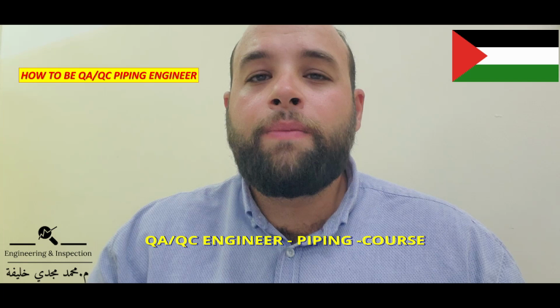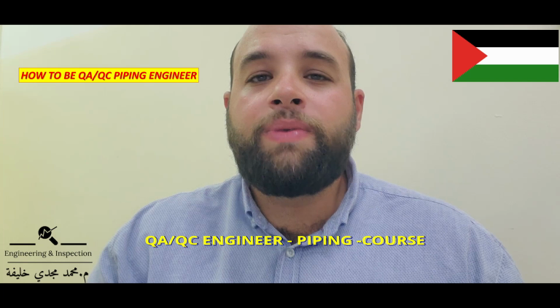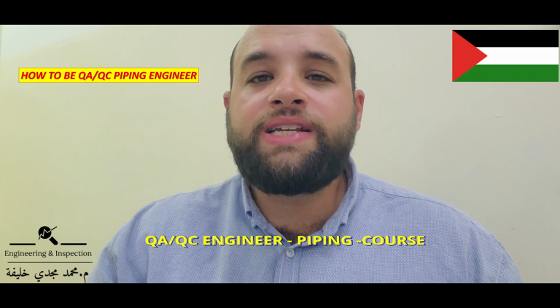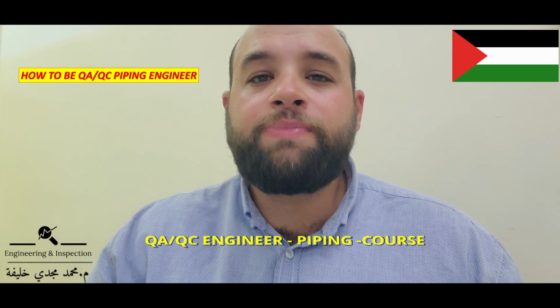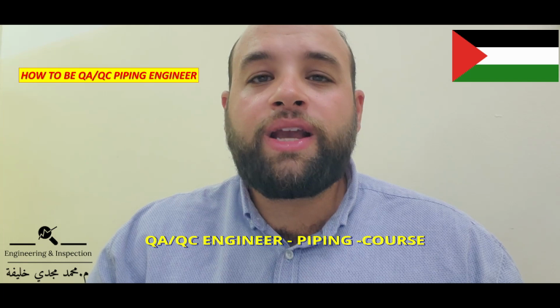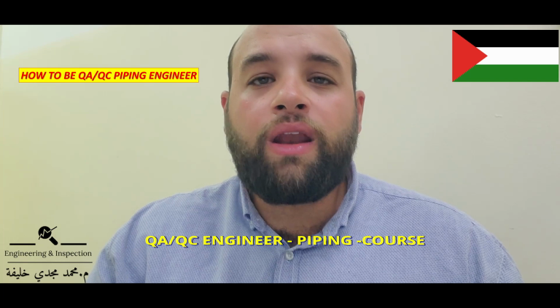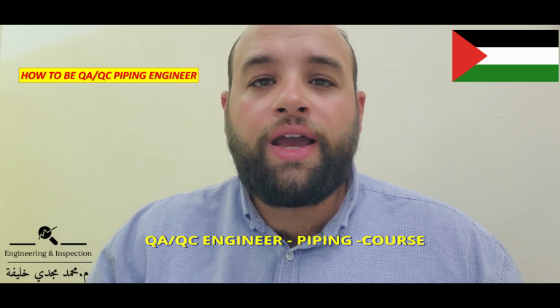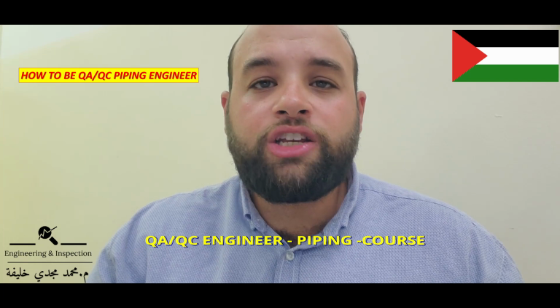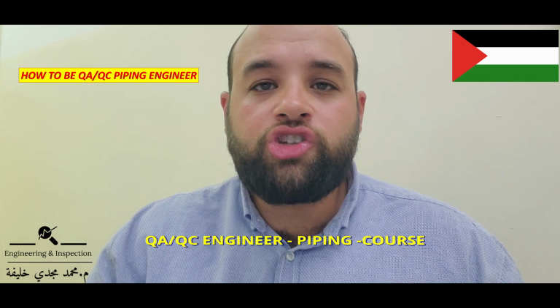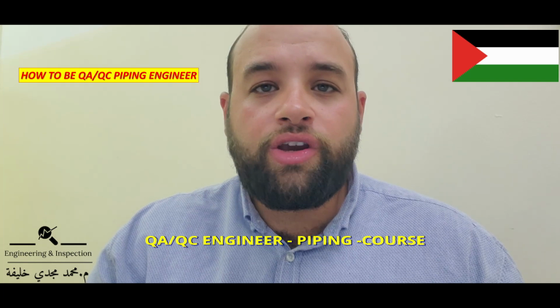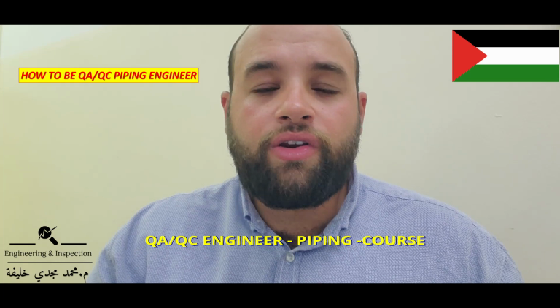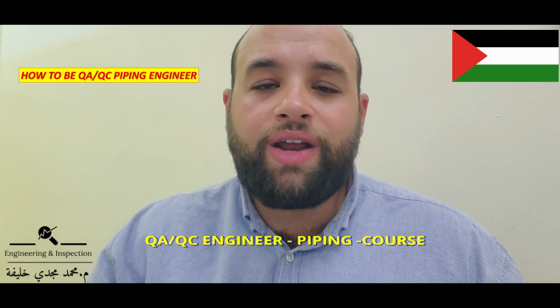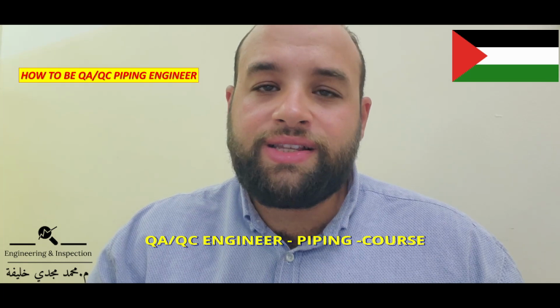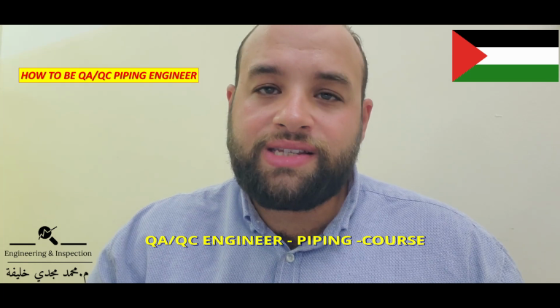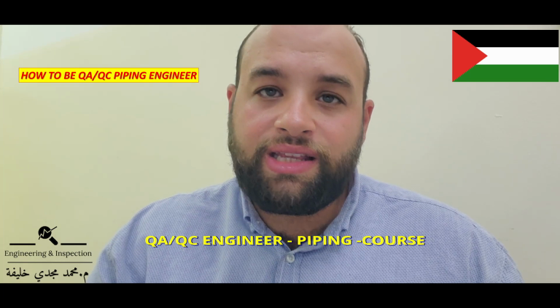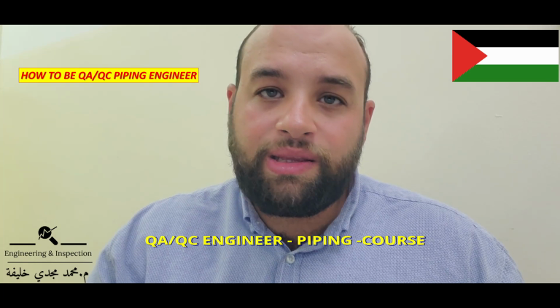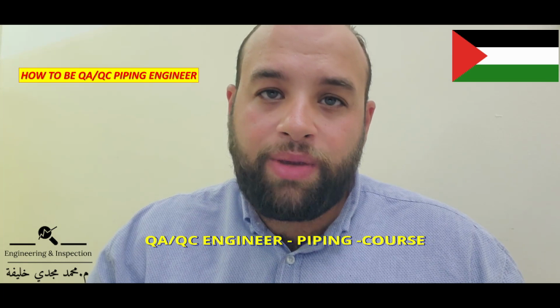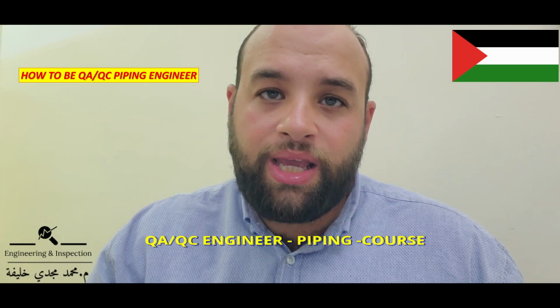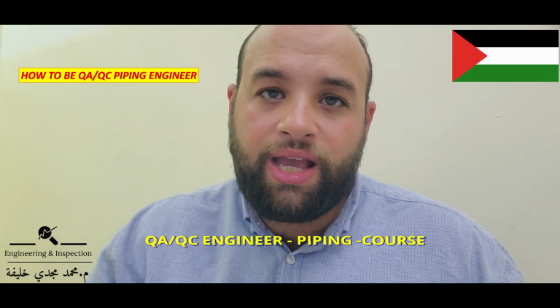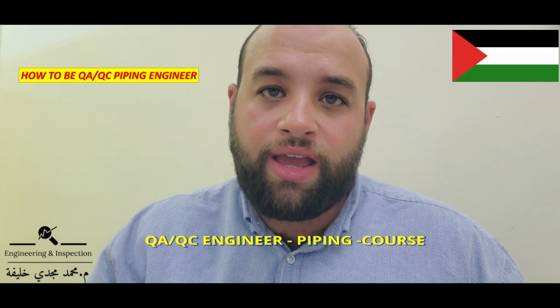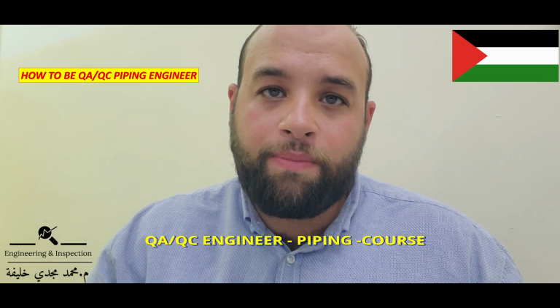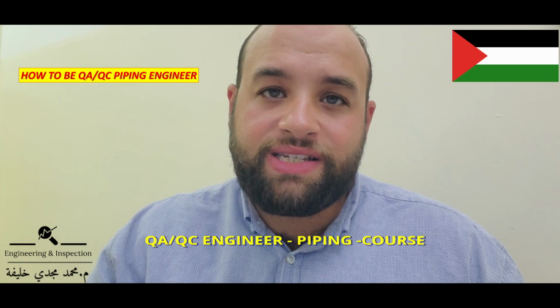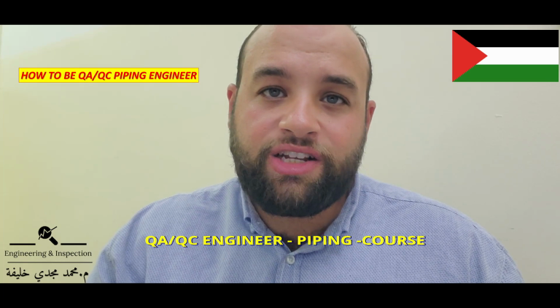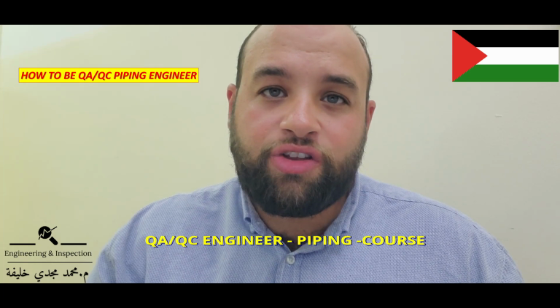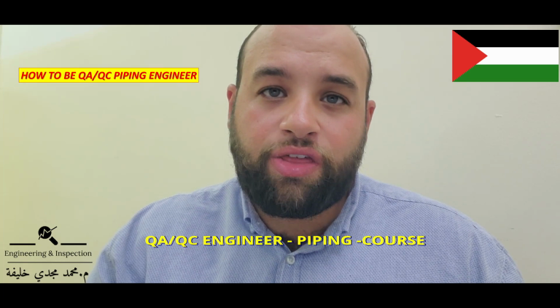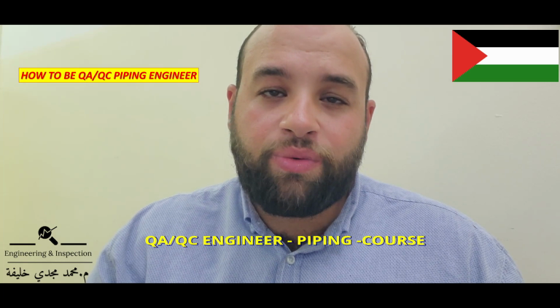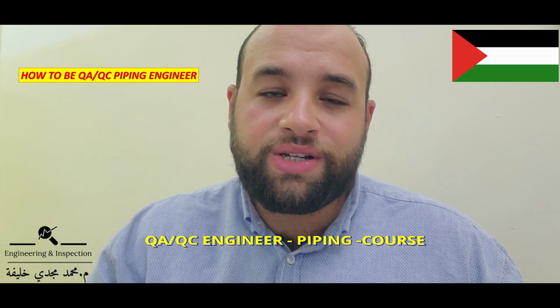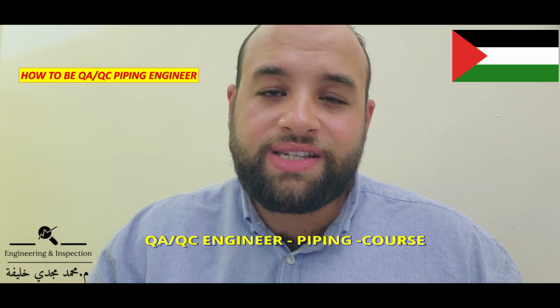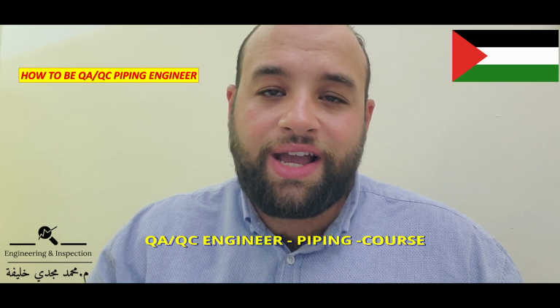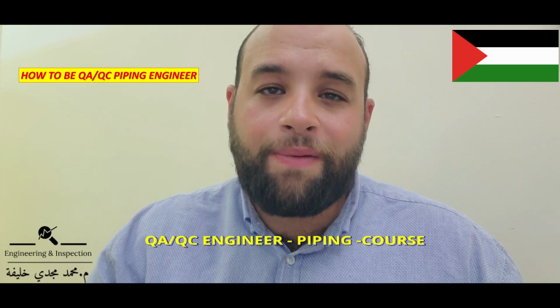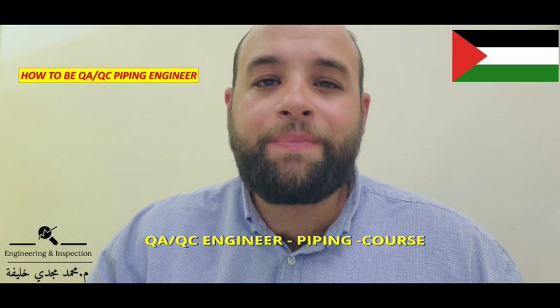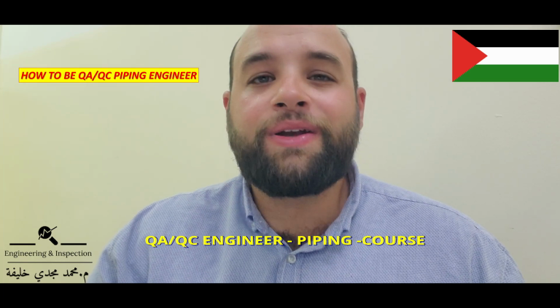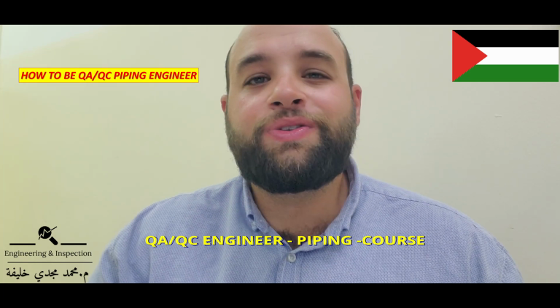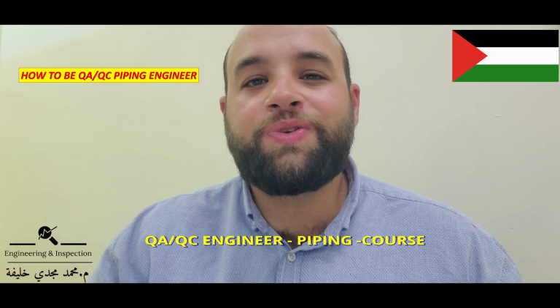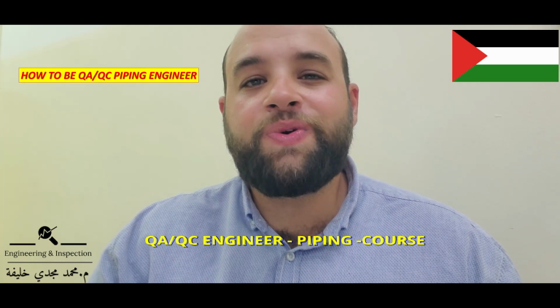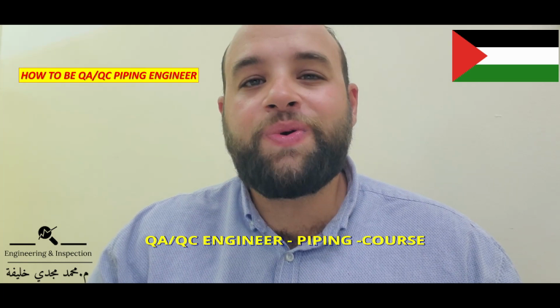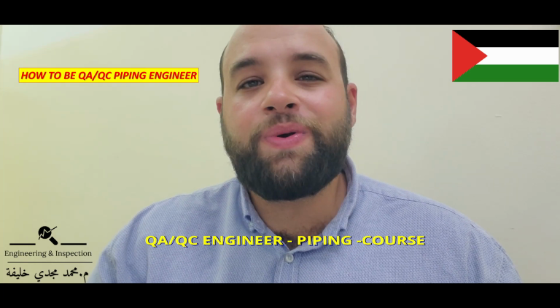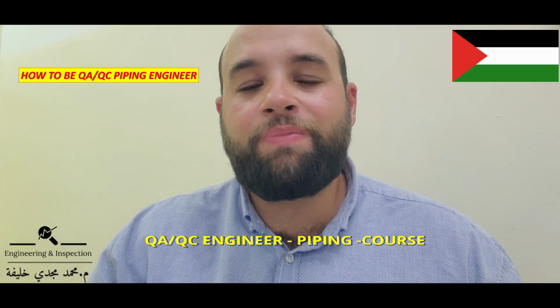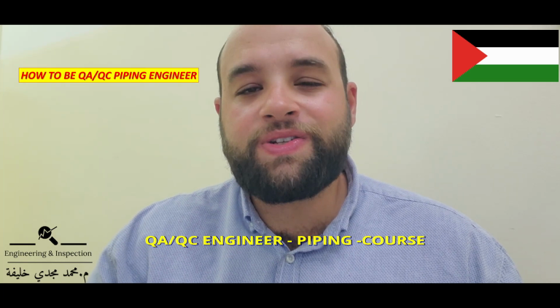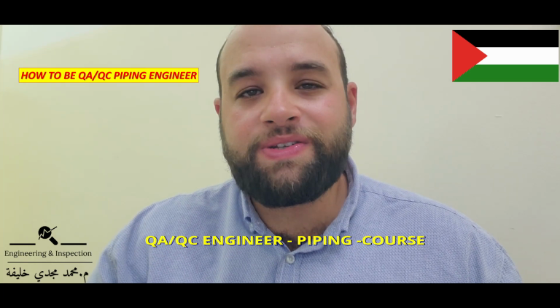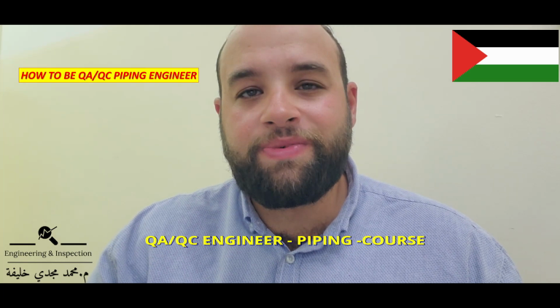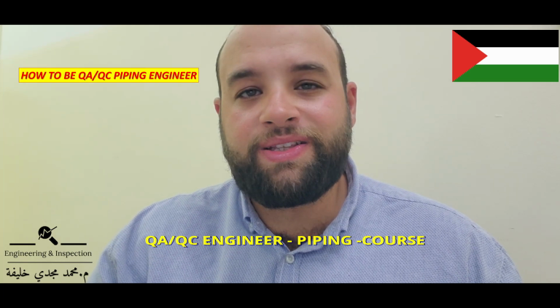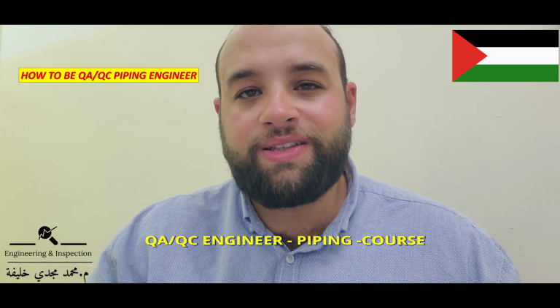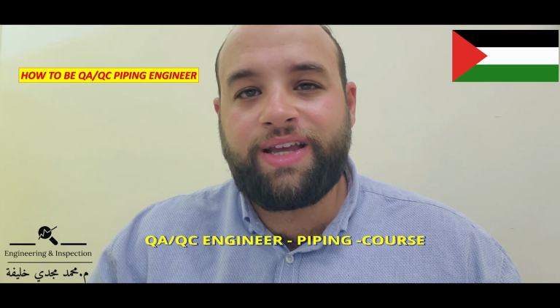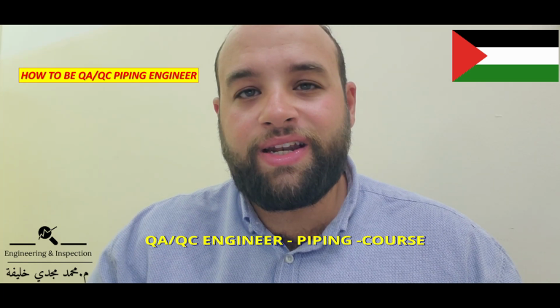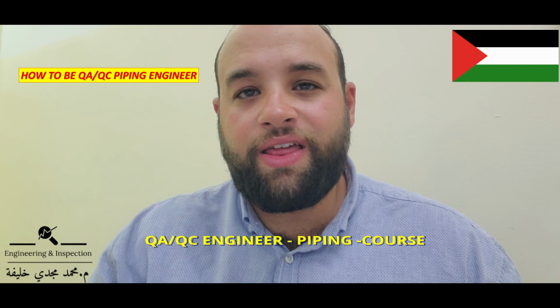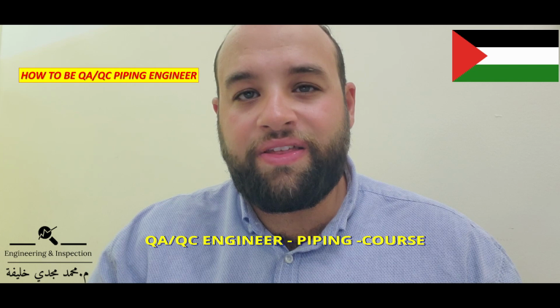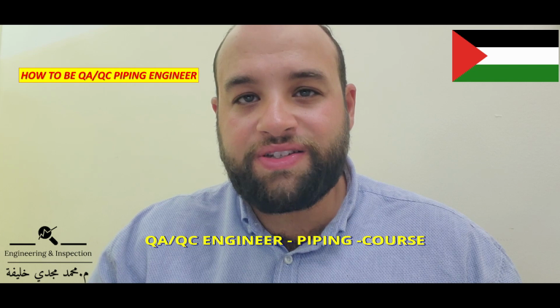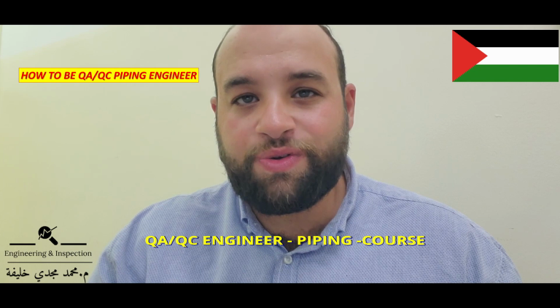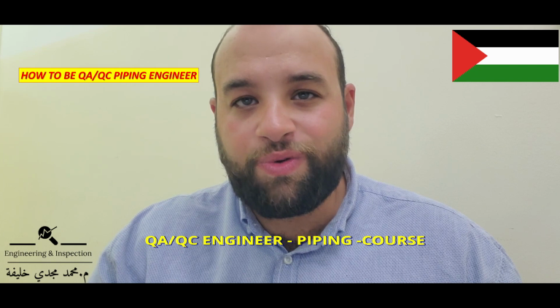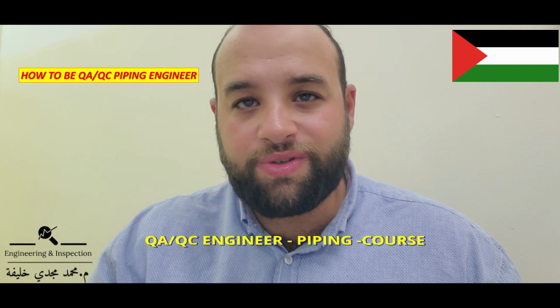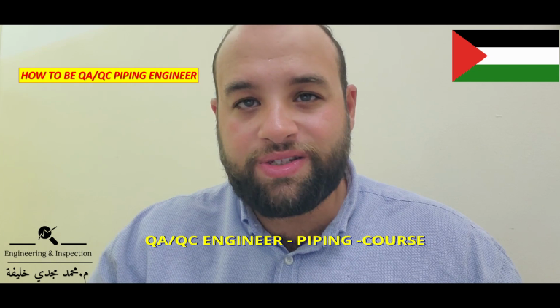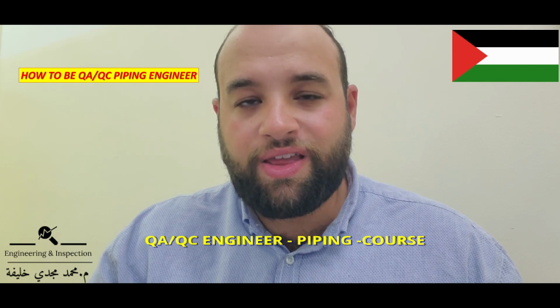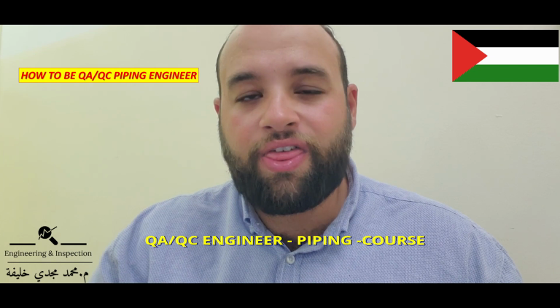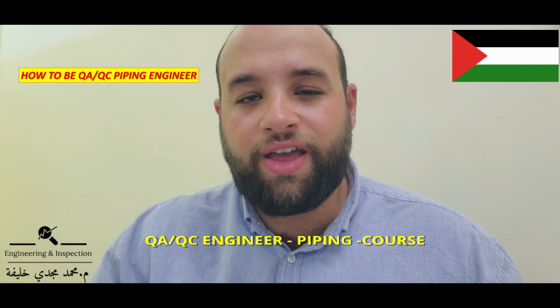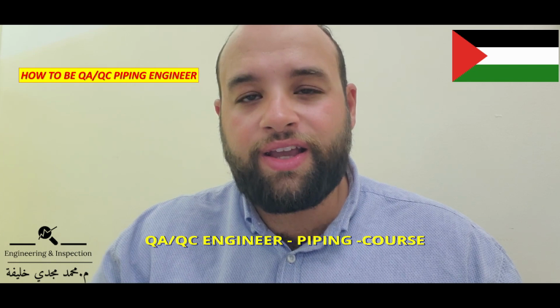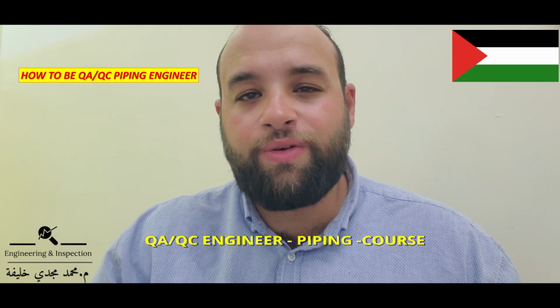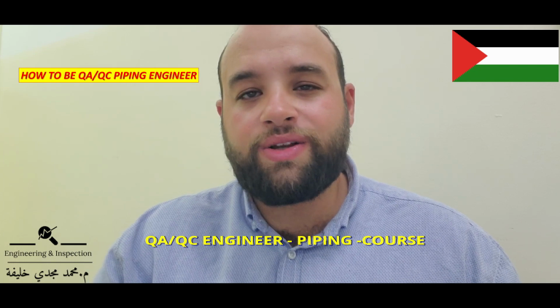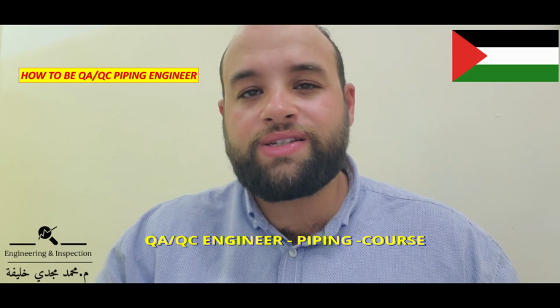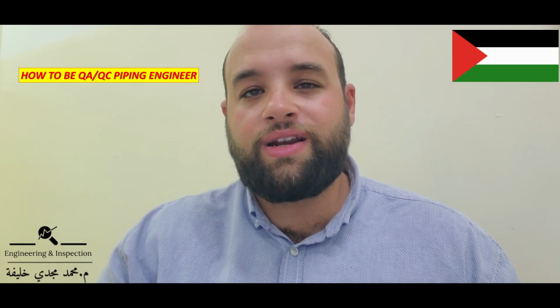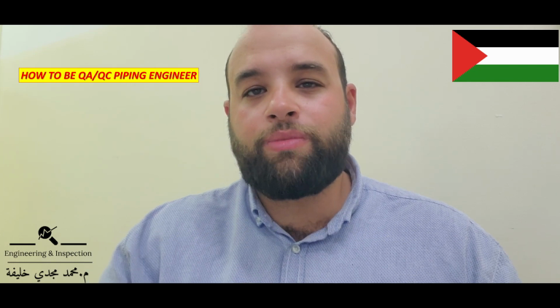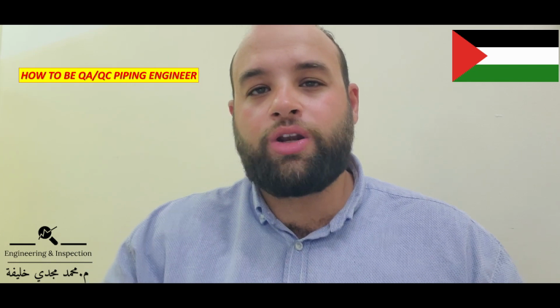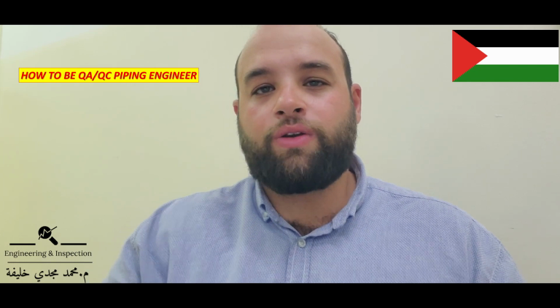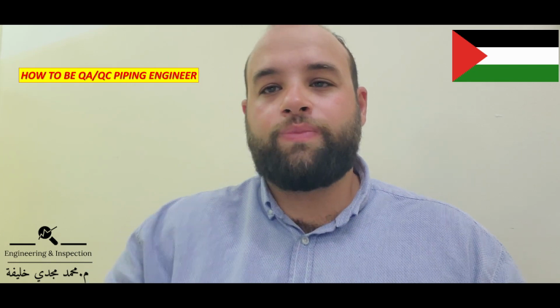Please like, share, and send me a message through WhatsApp to participate in this course. Thank you. Salam alaykum.